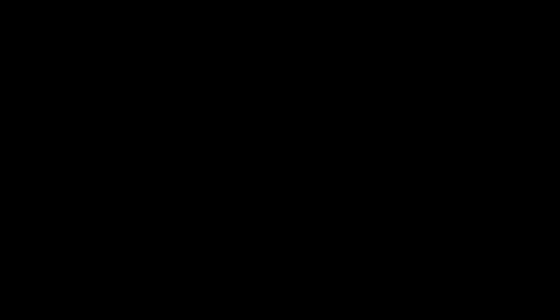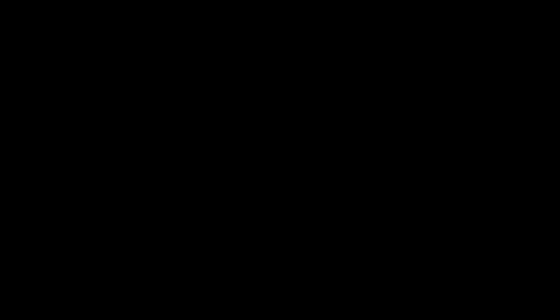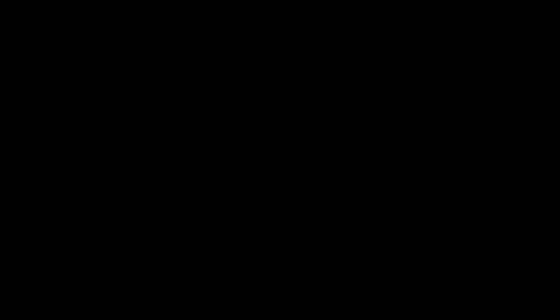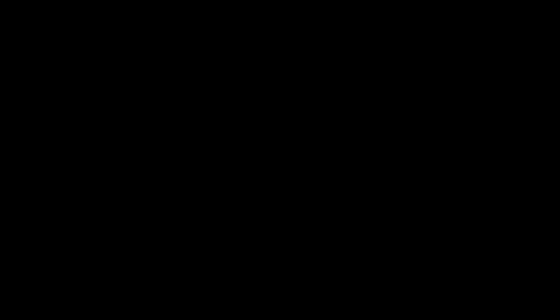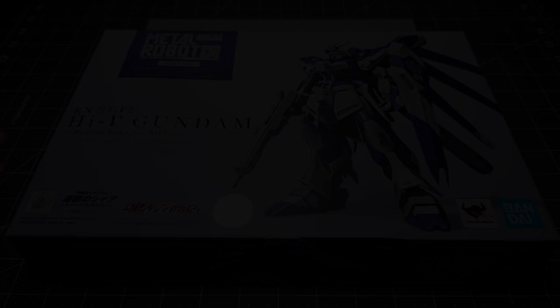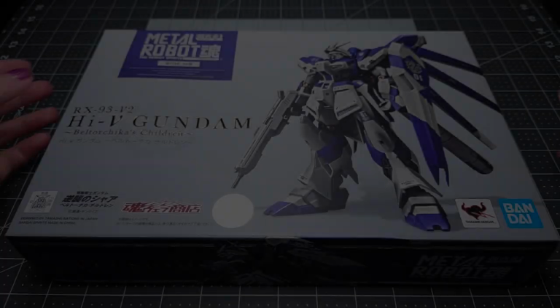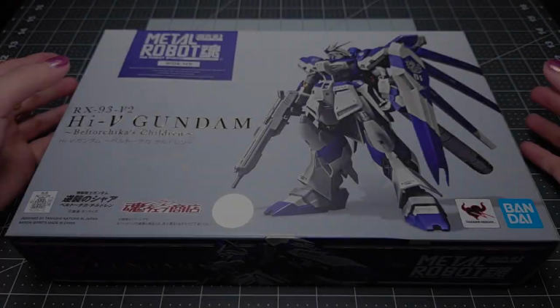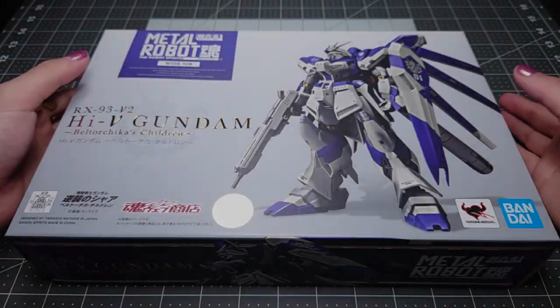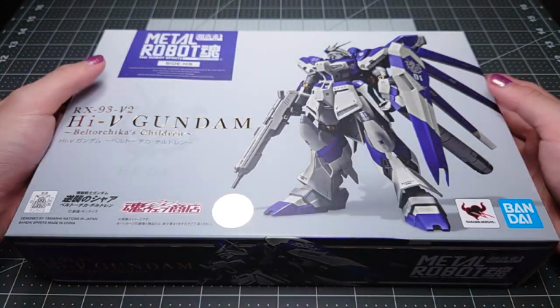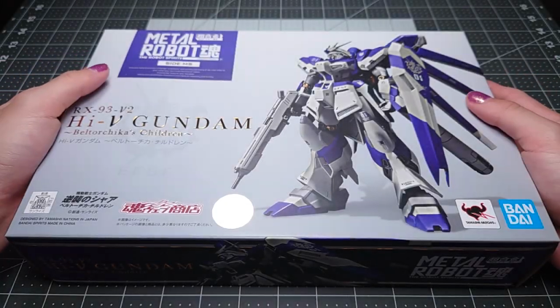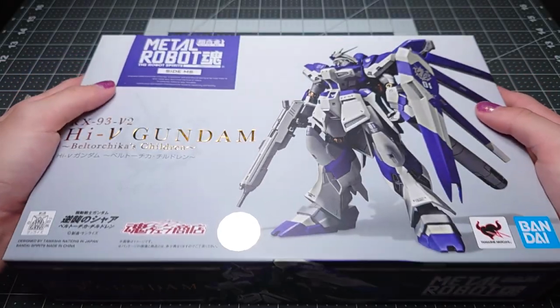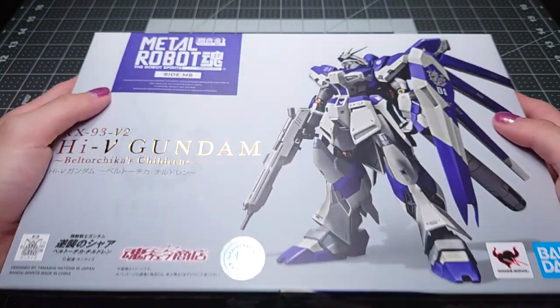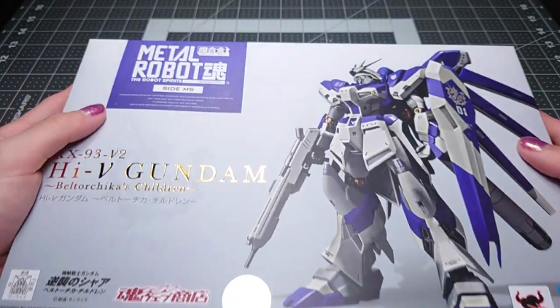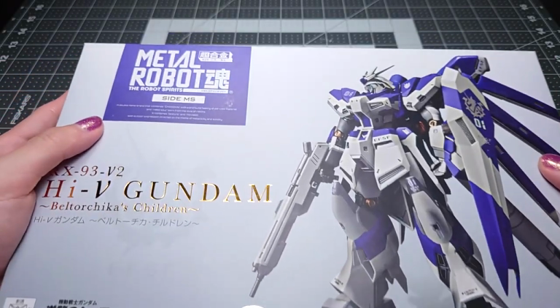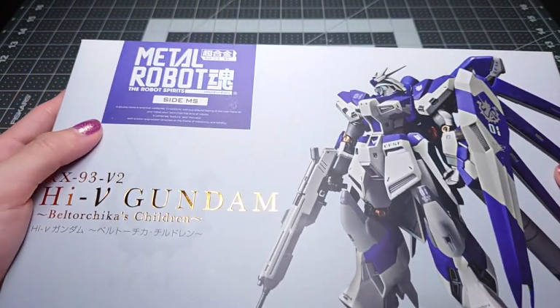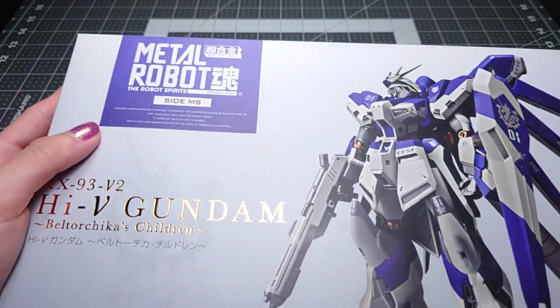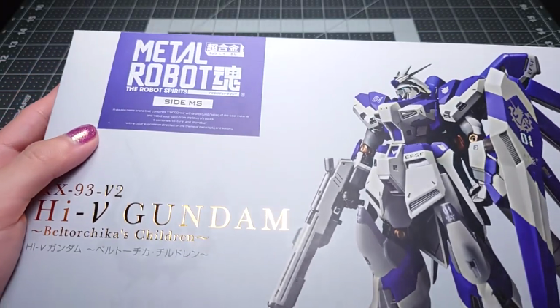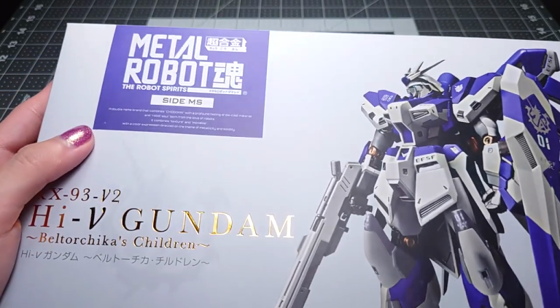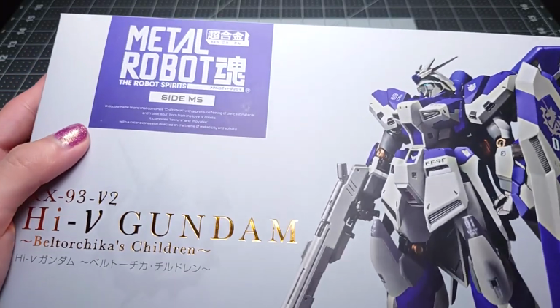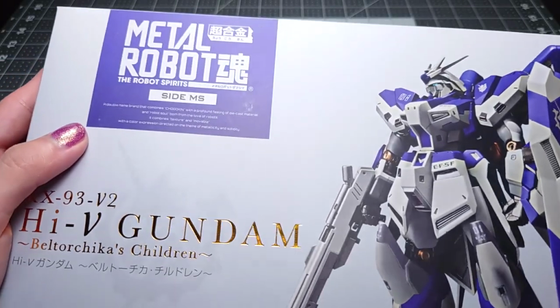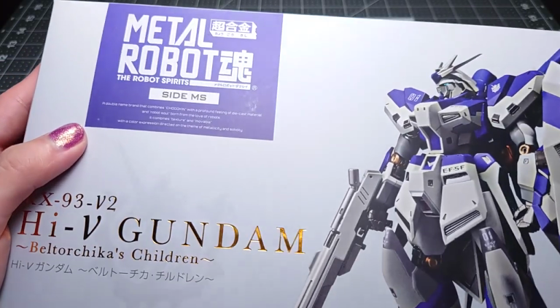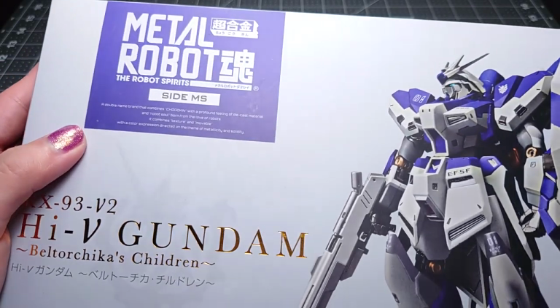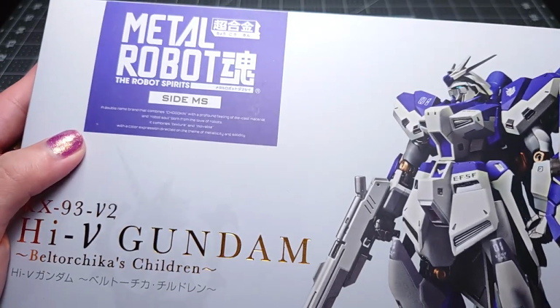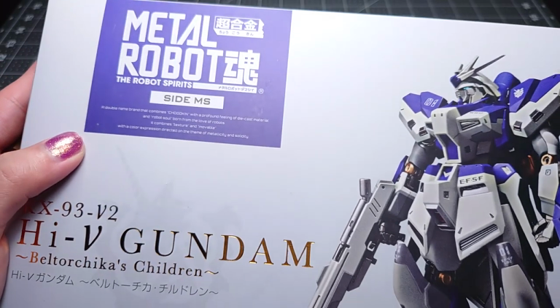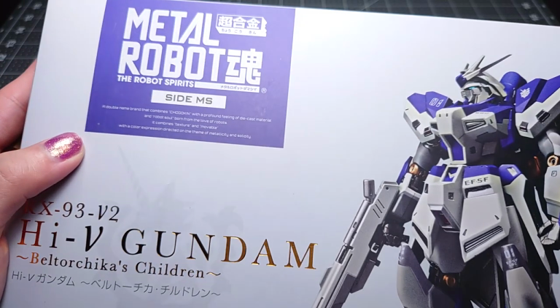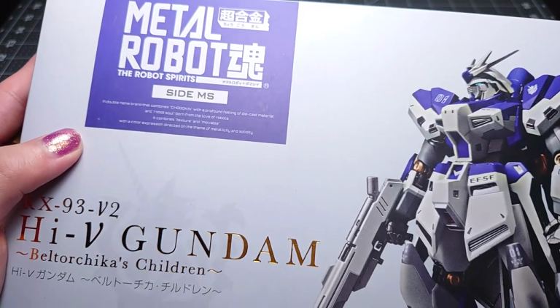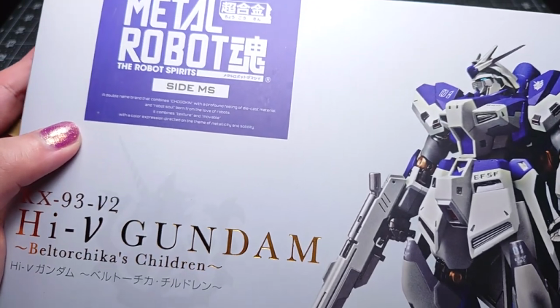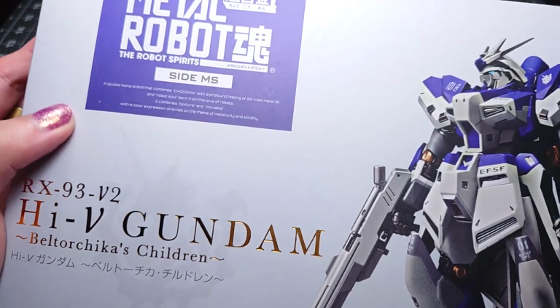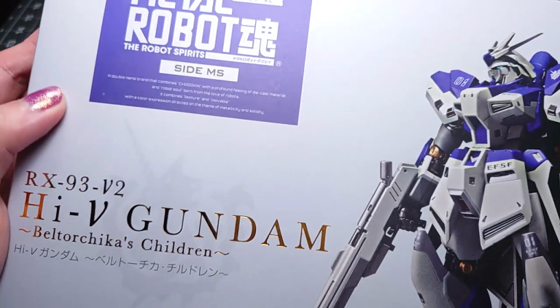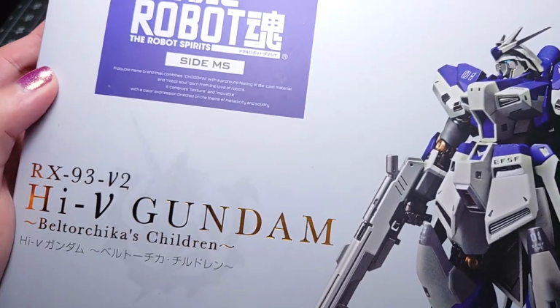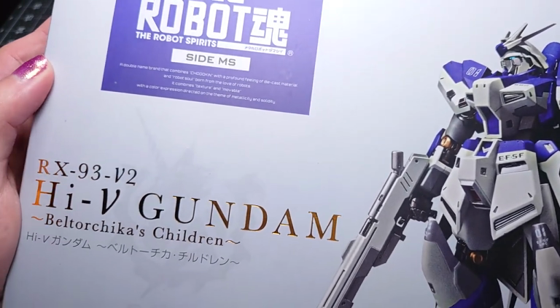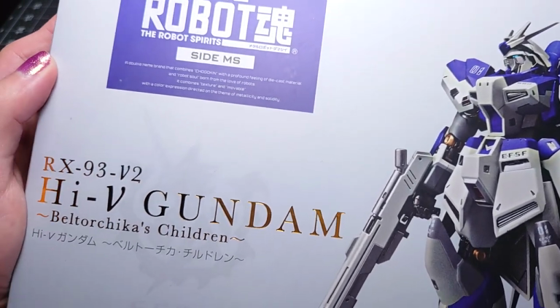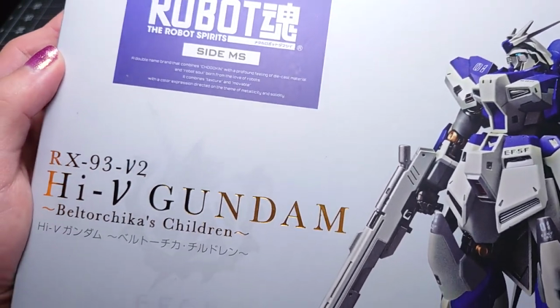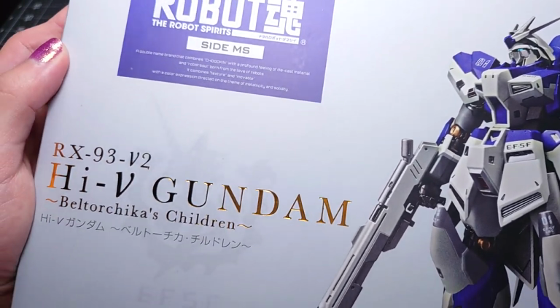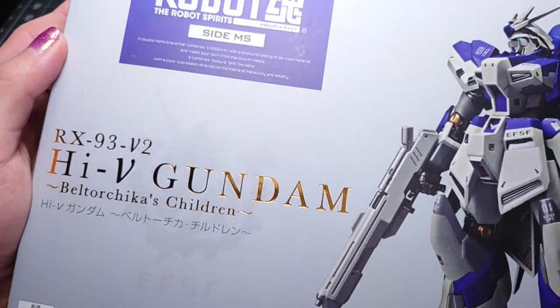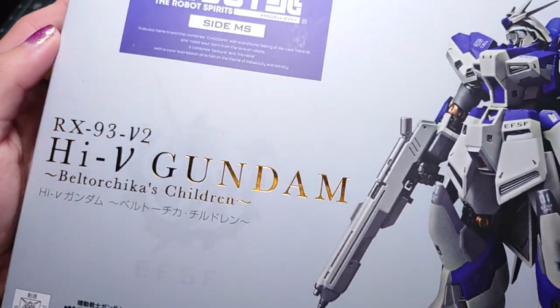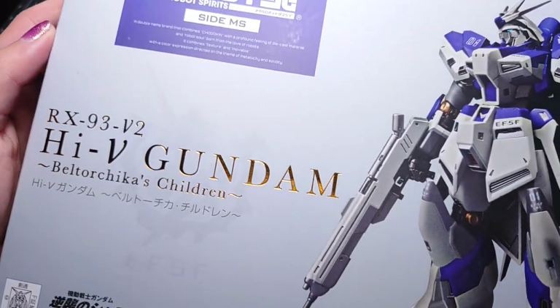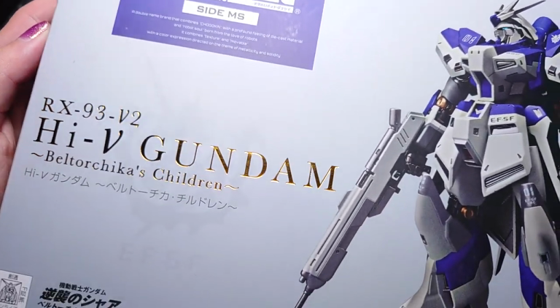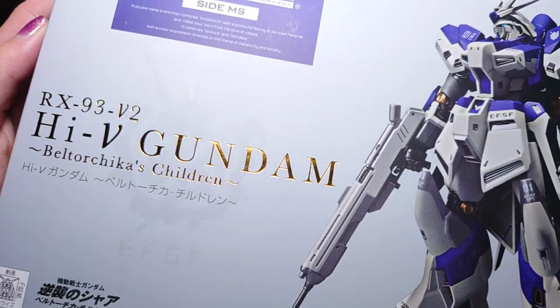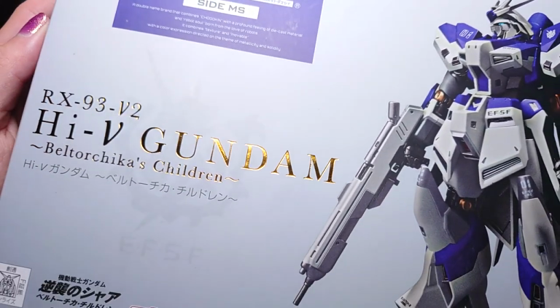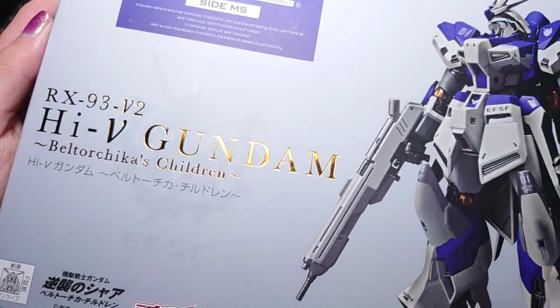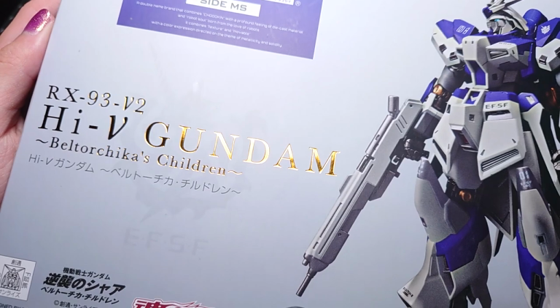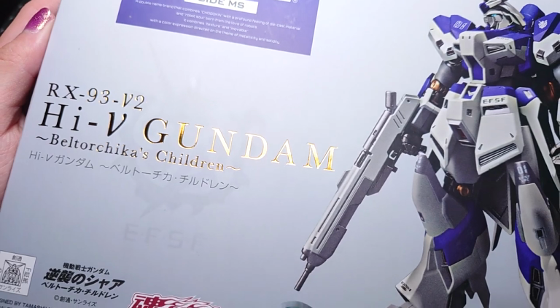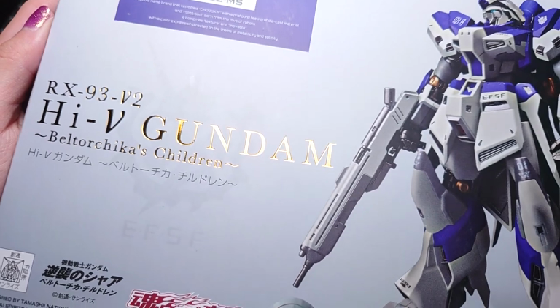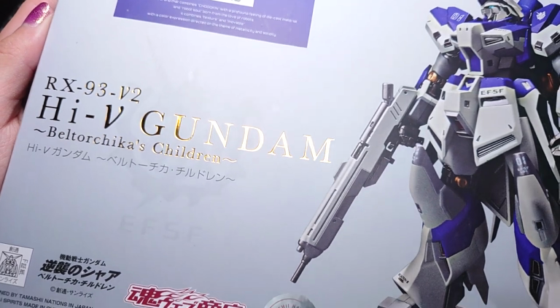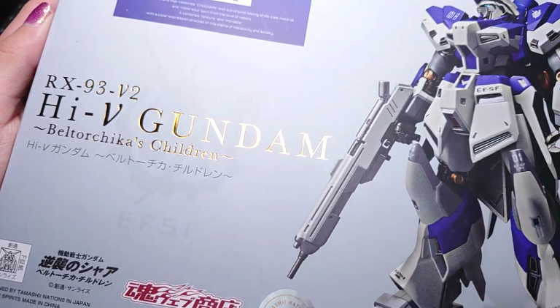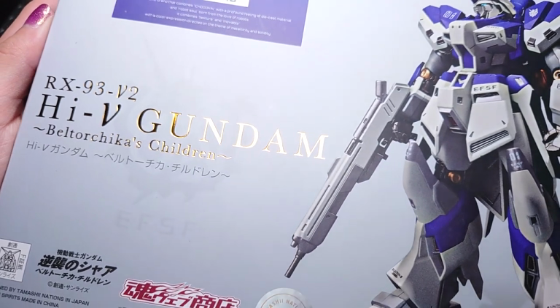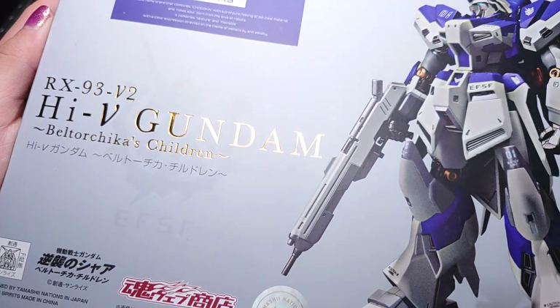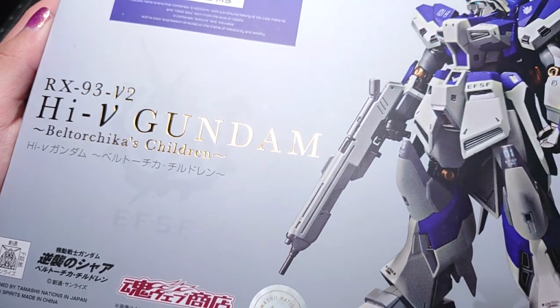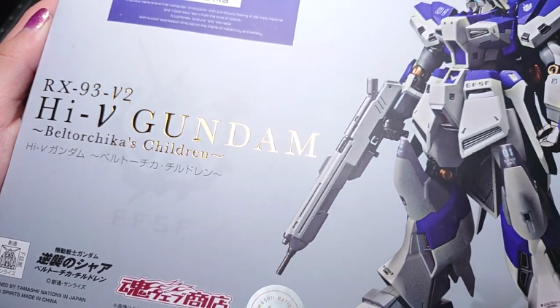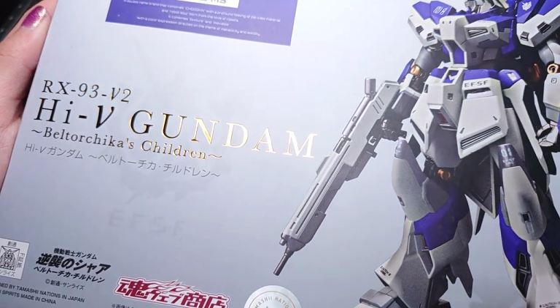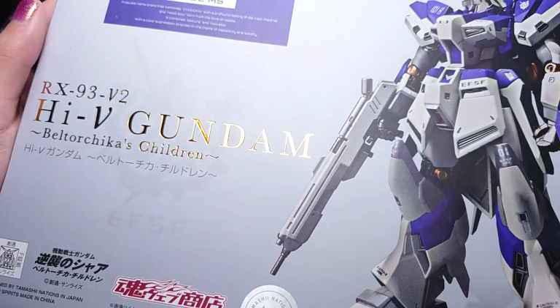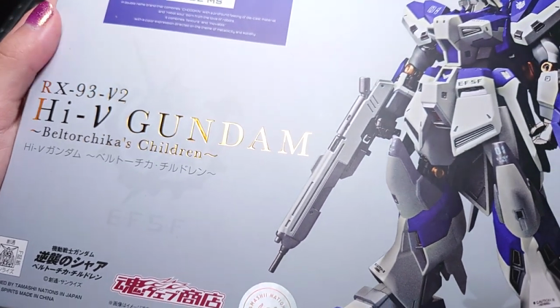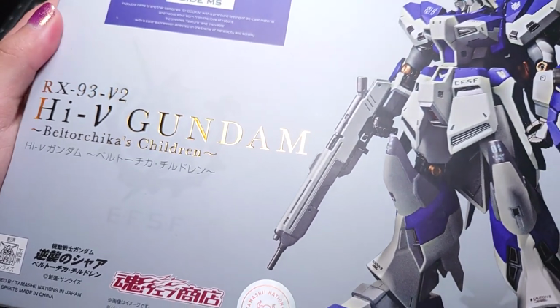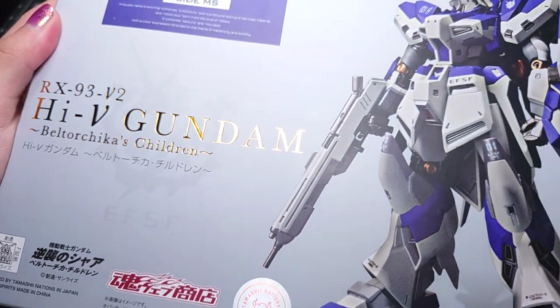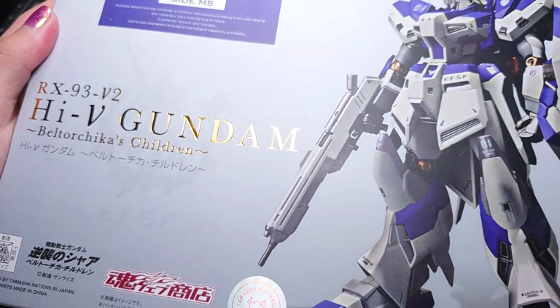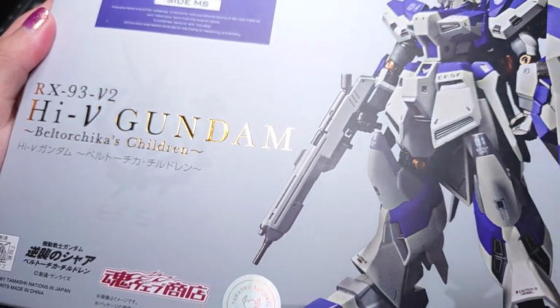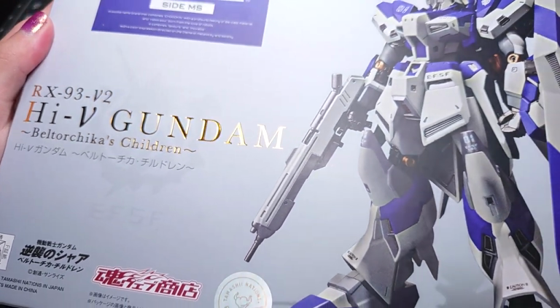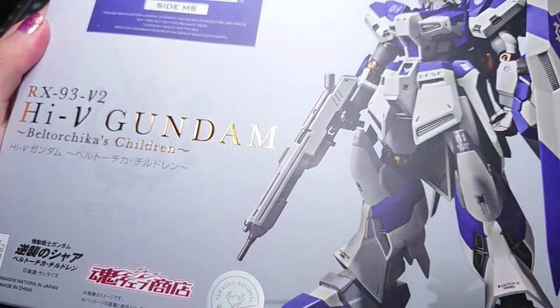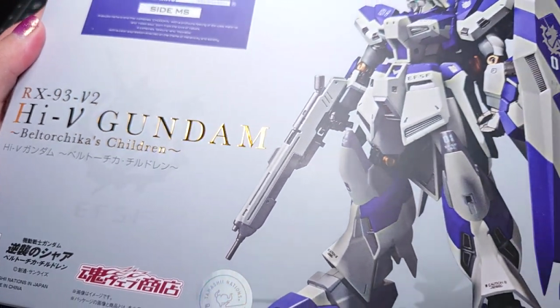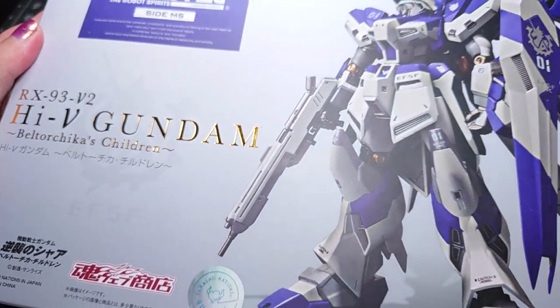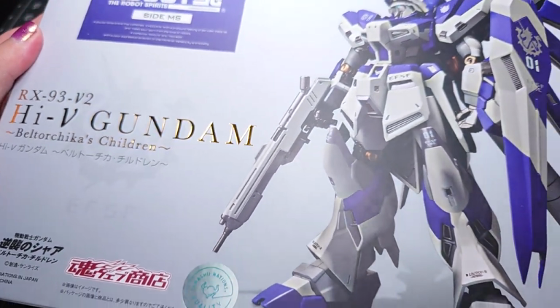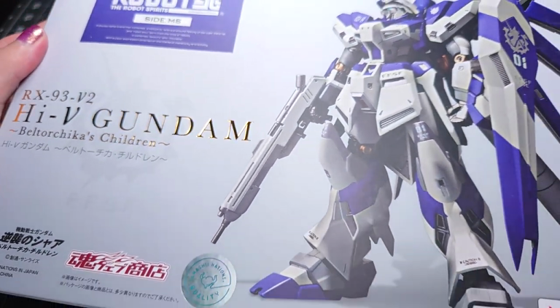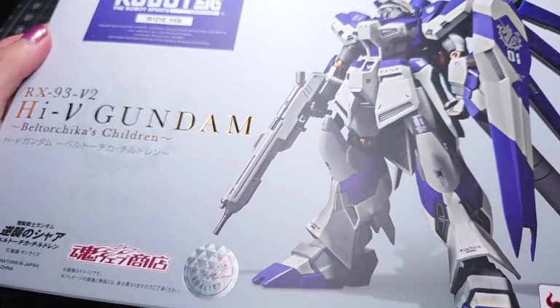Hello, I'm Citrus and you're looking at the Metal Robot Spirits High Nu Gundam Beltorchica's Children.